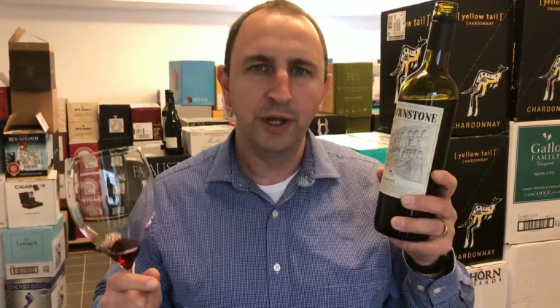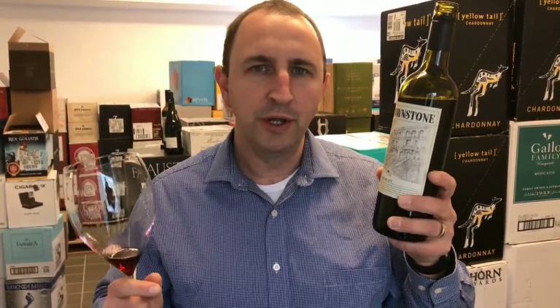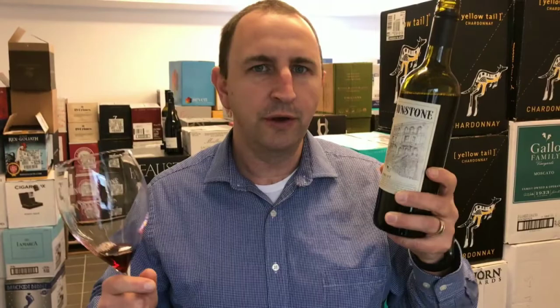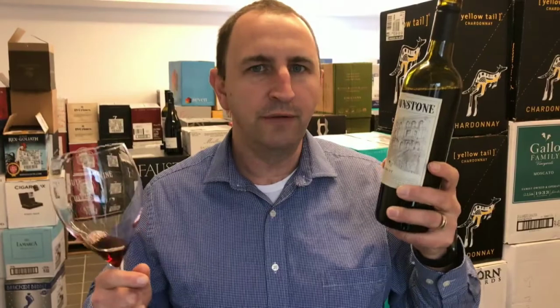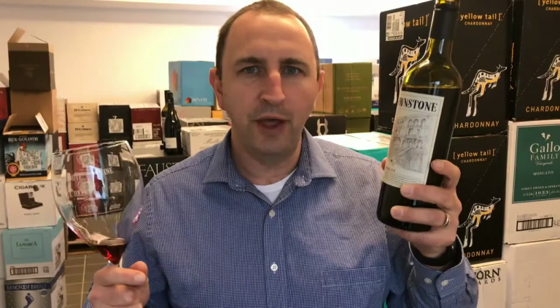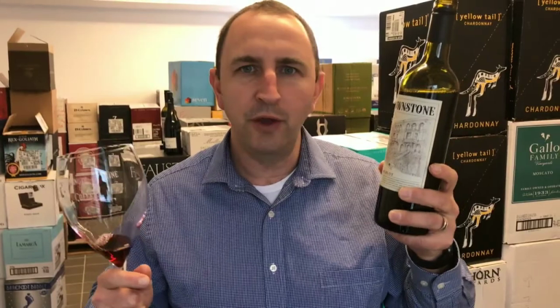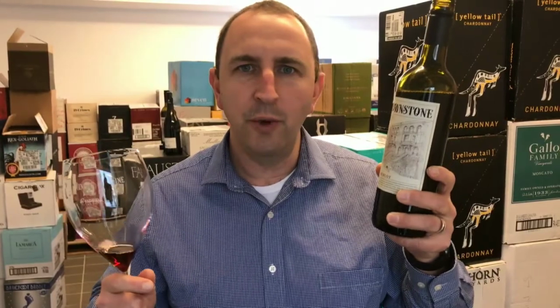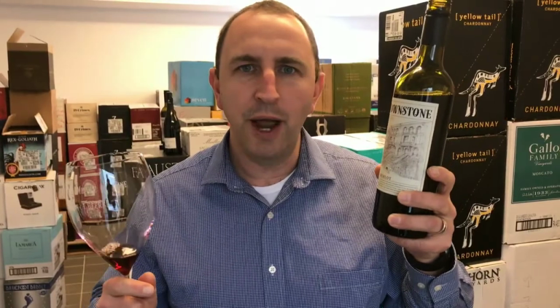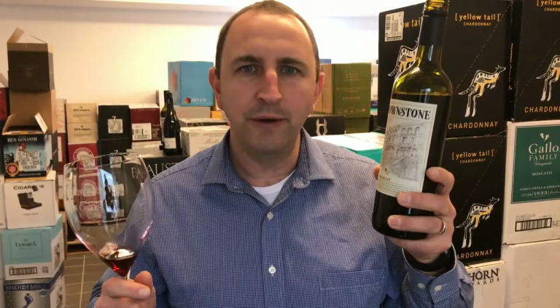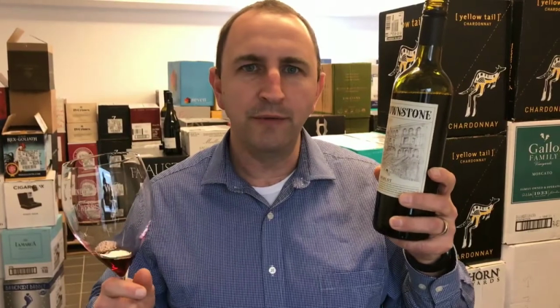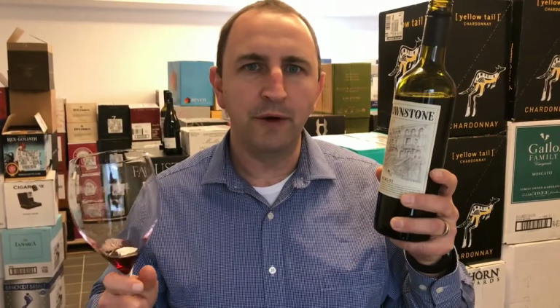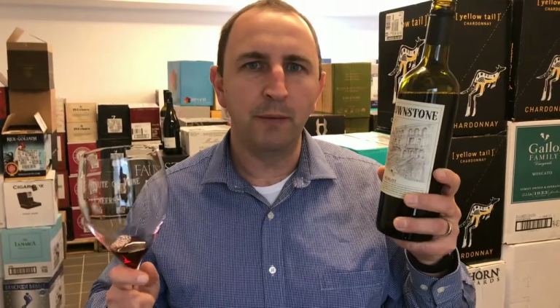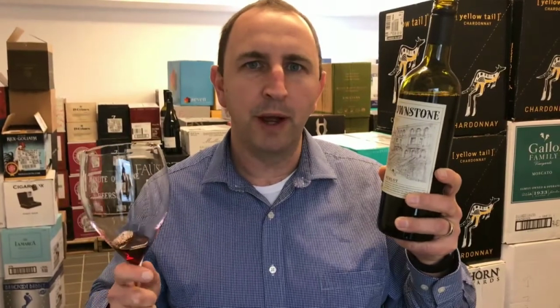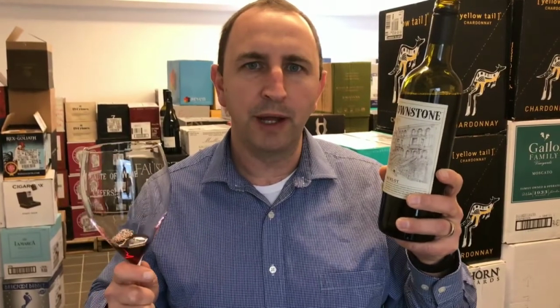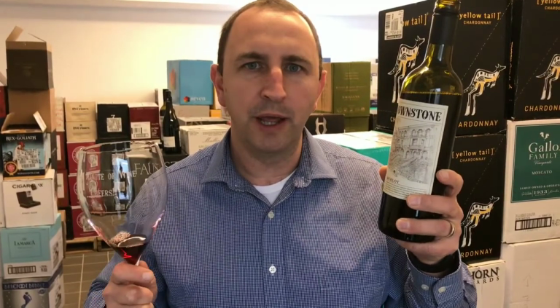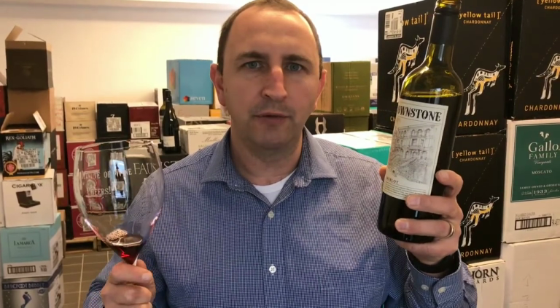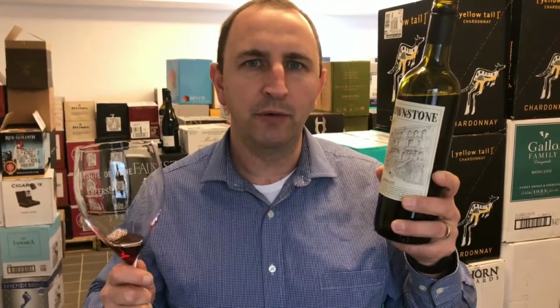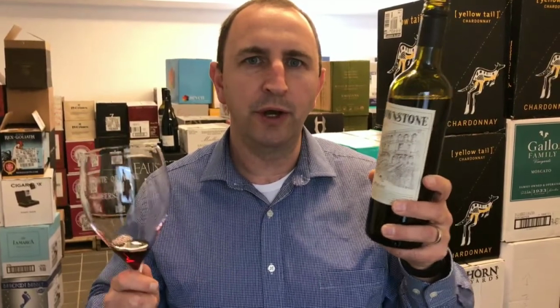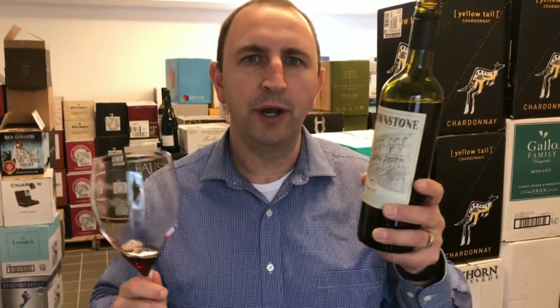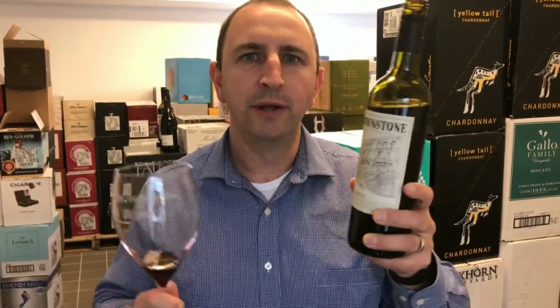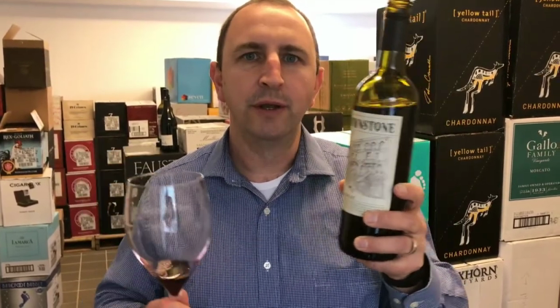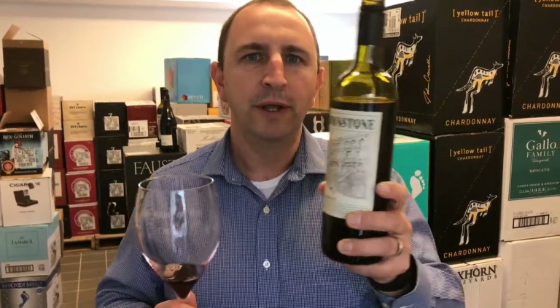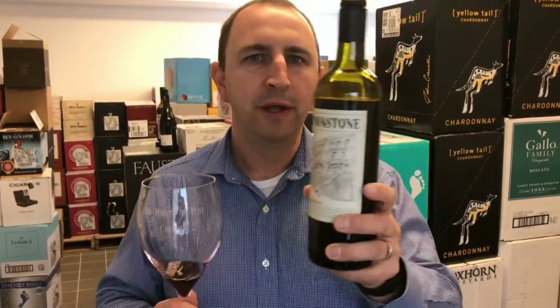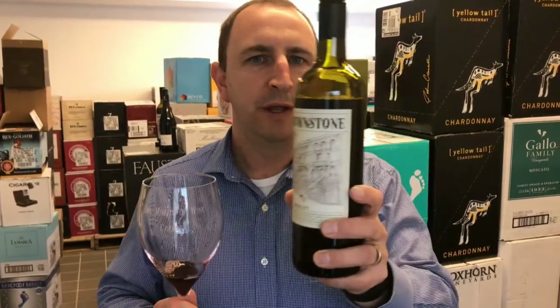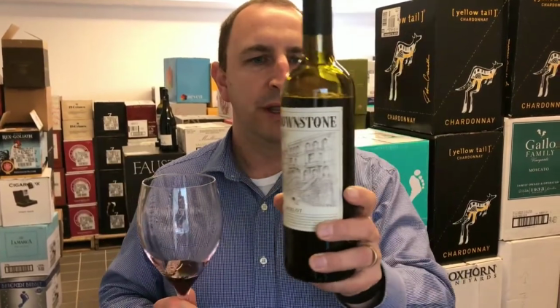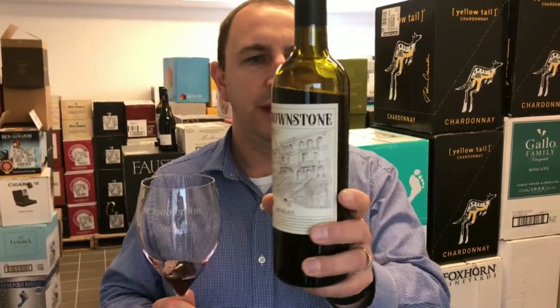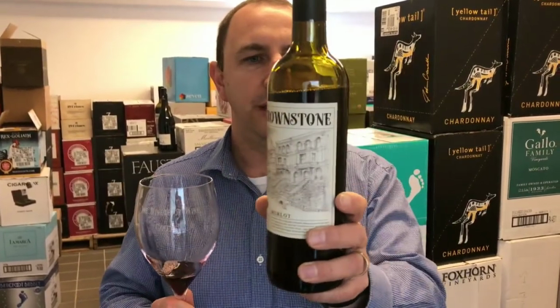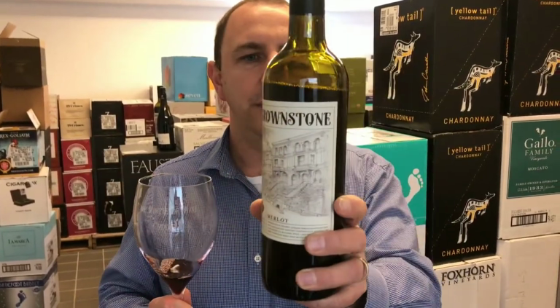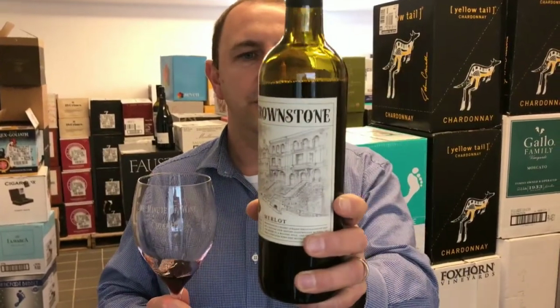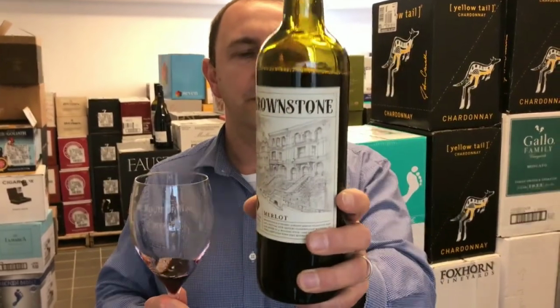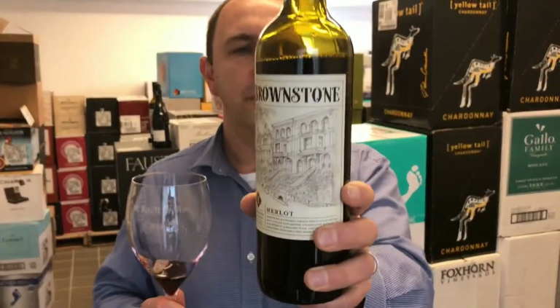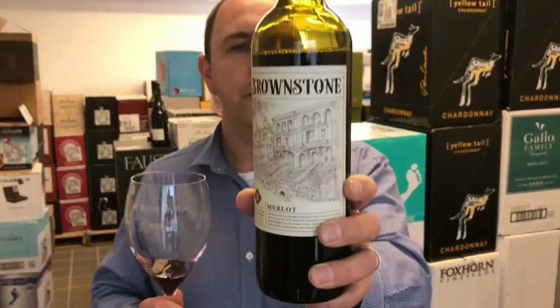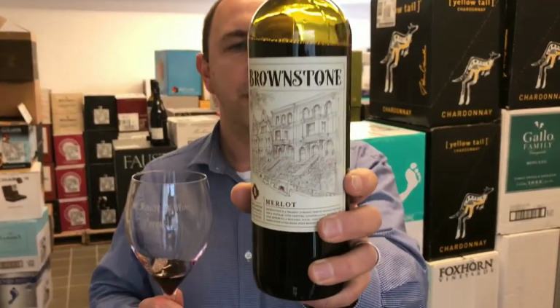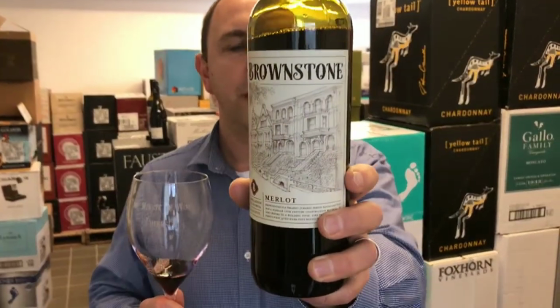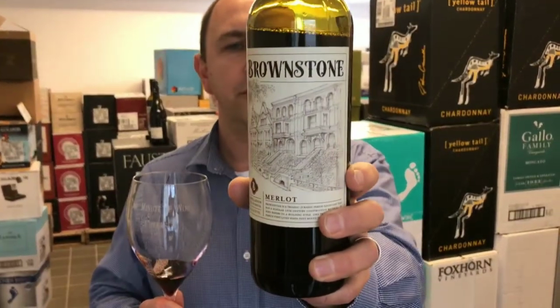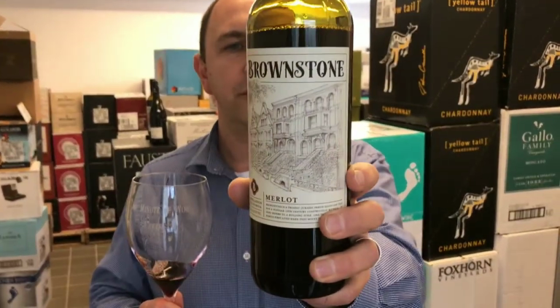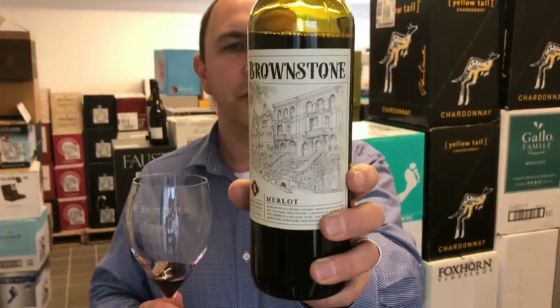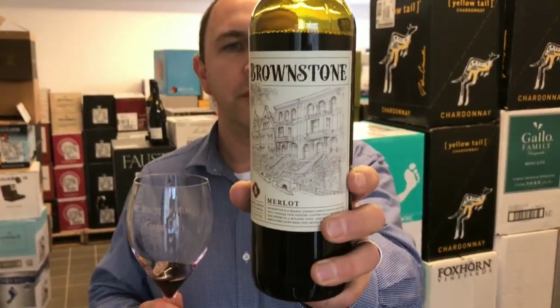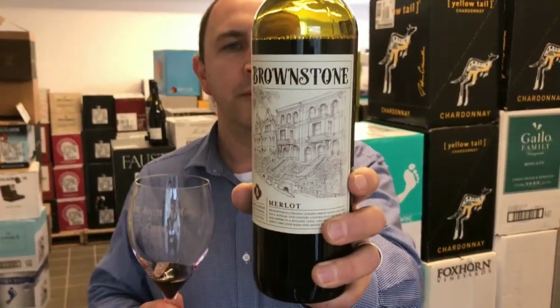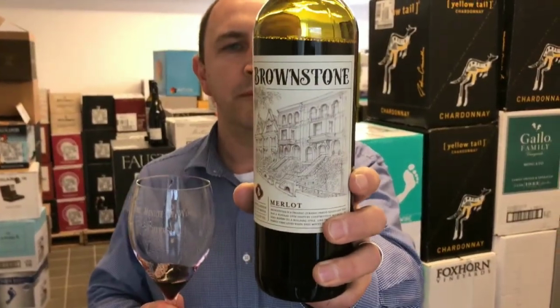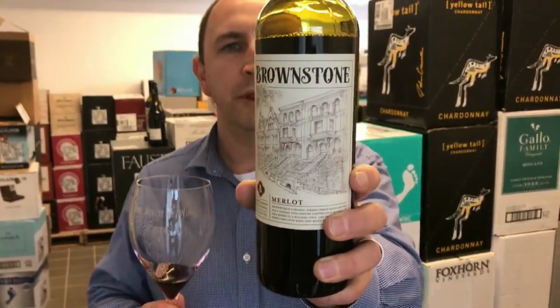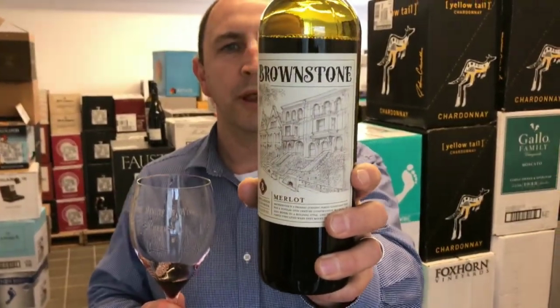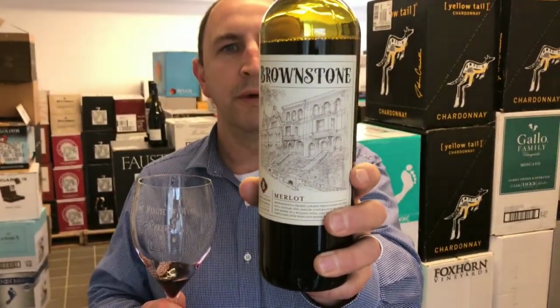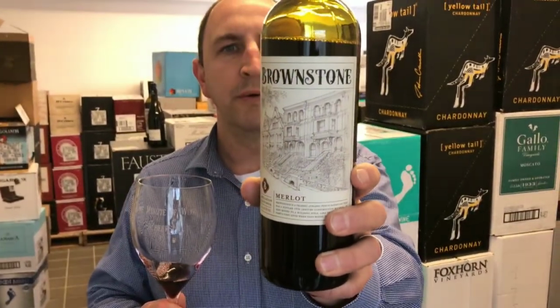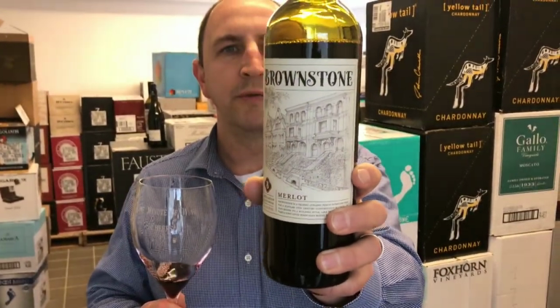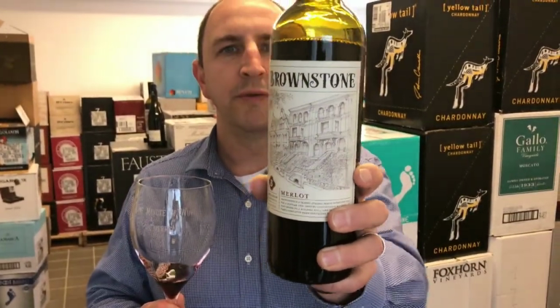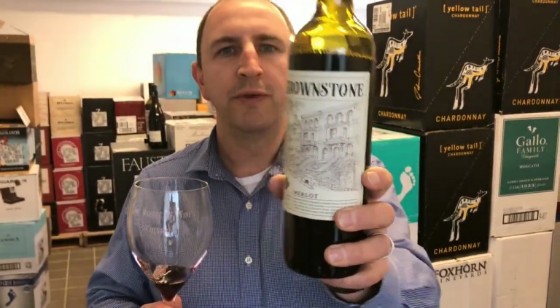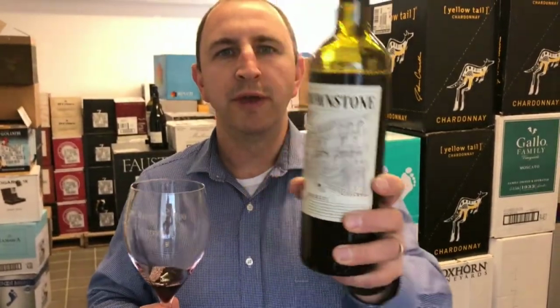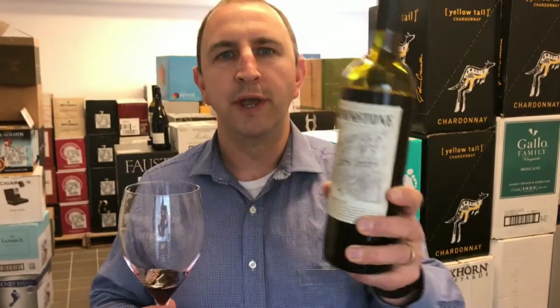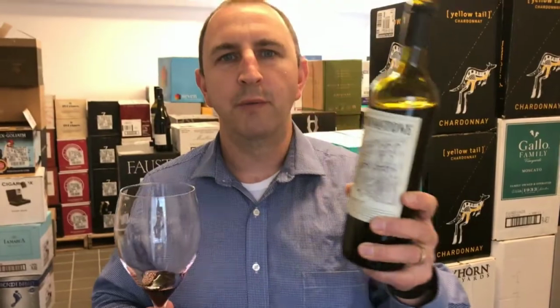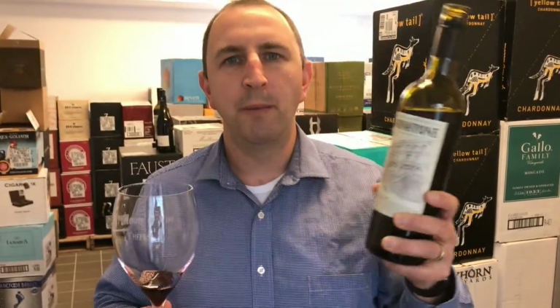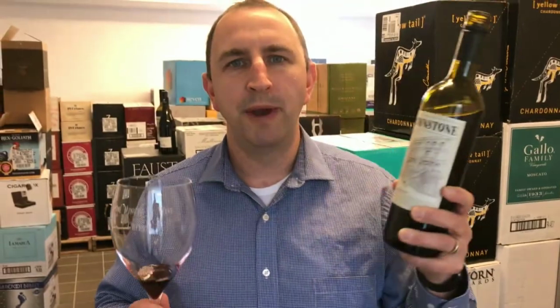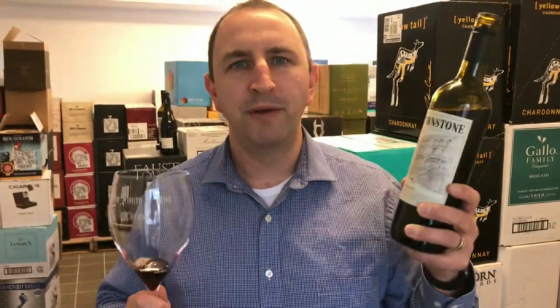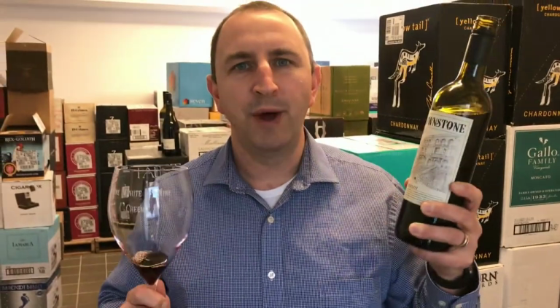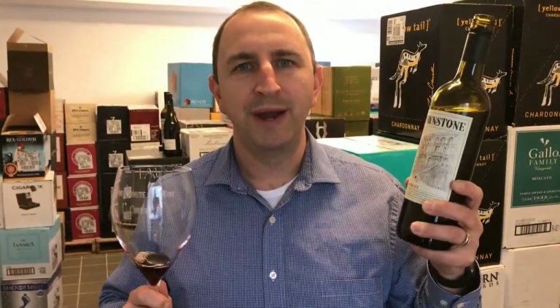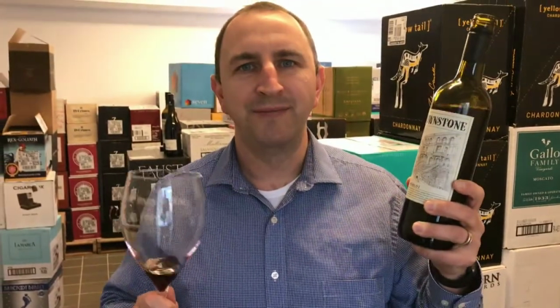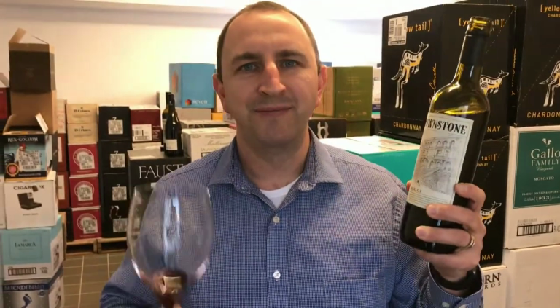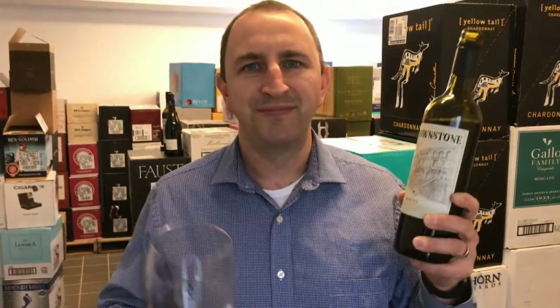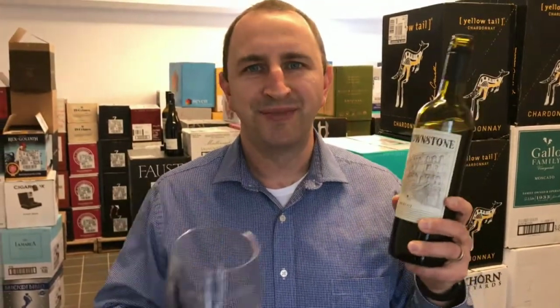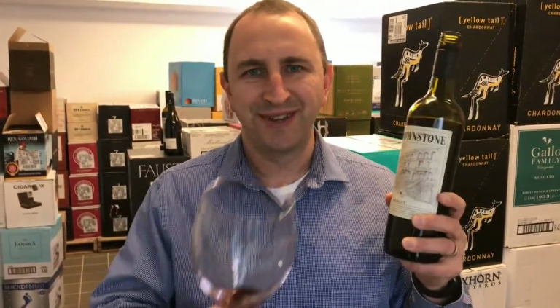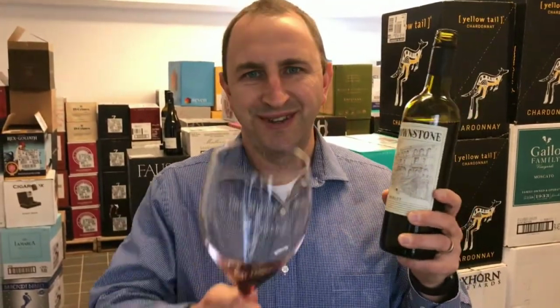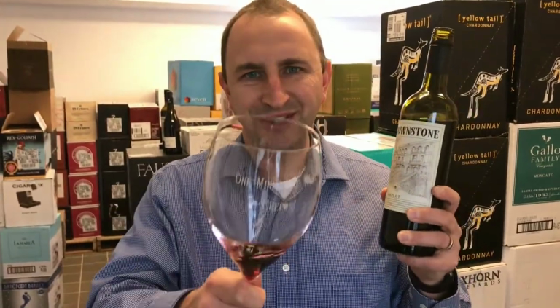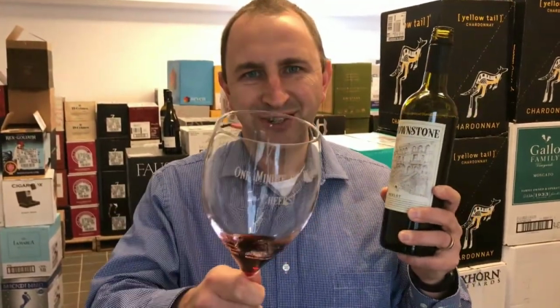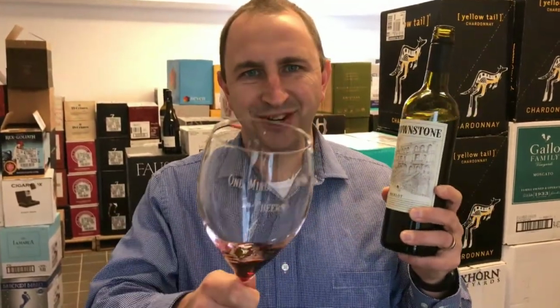Good value wine from California. That is Brownstone Merlot in One Minute of Wine. Cheers.